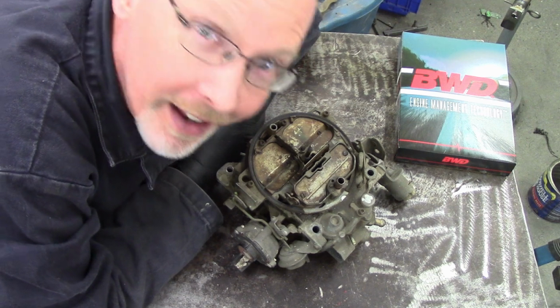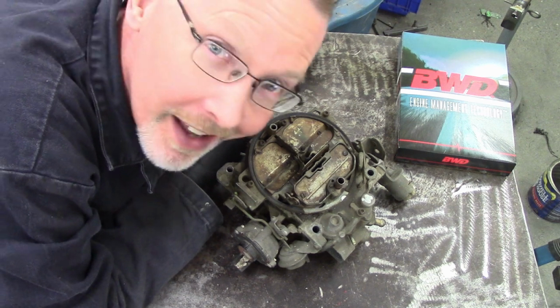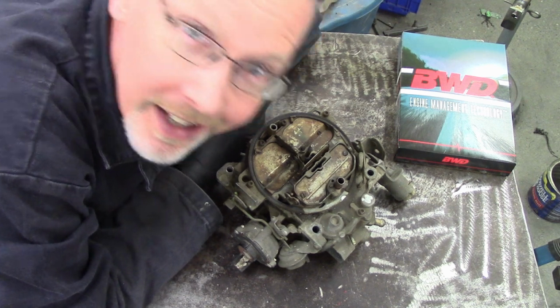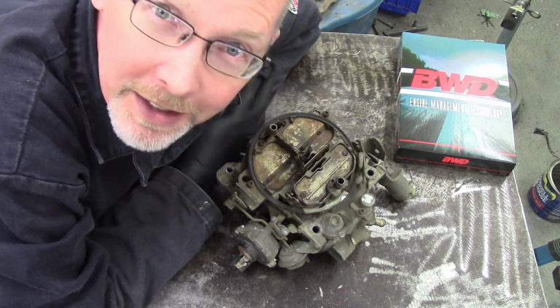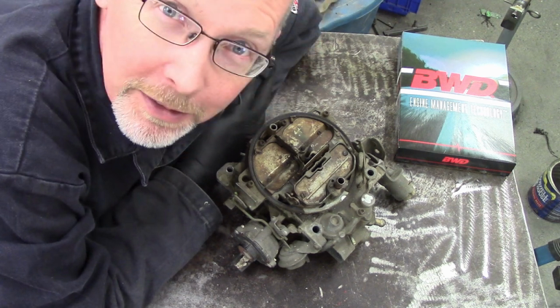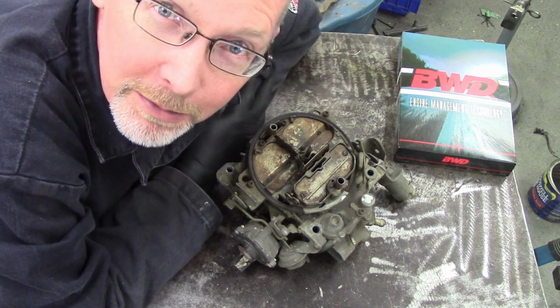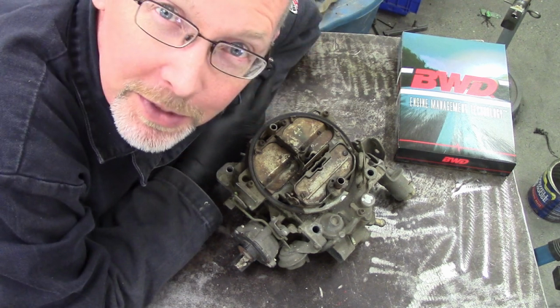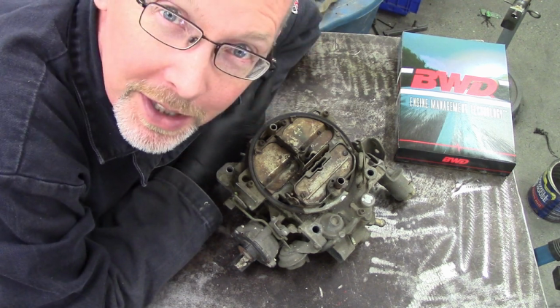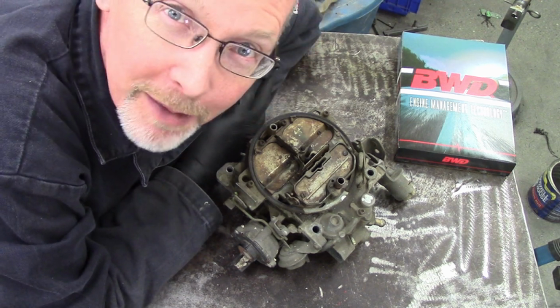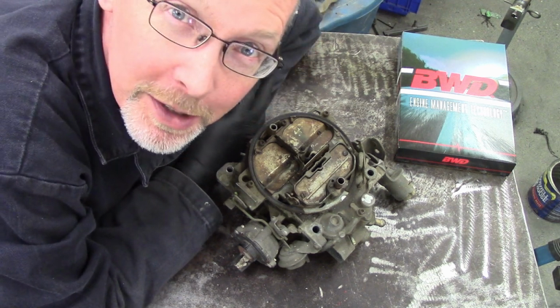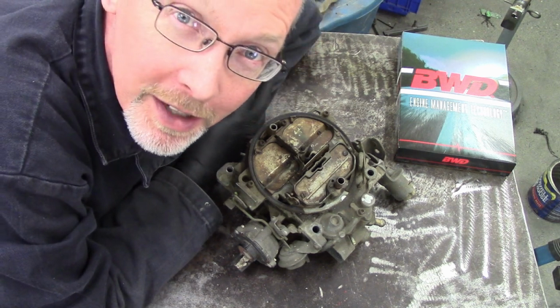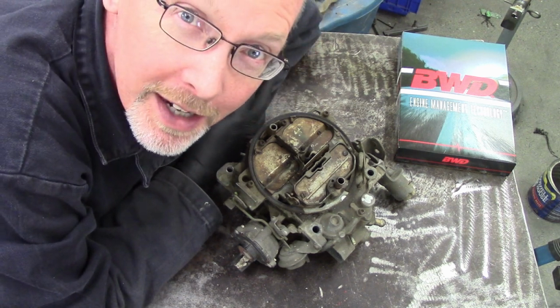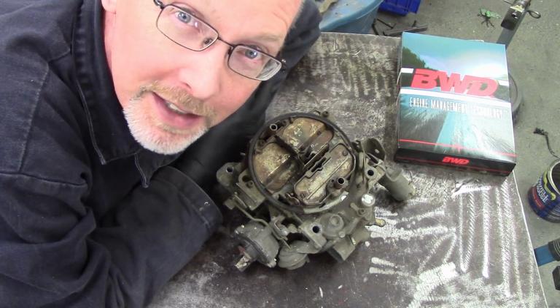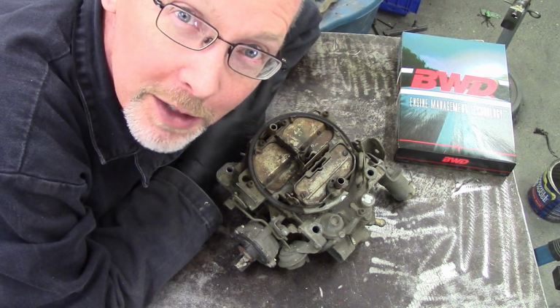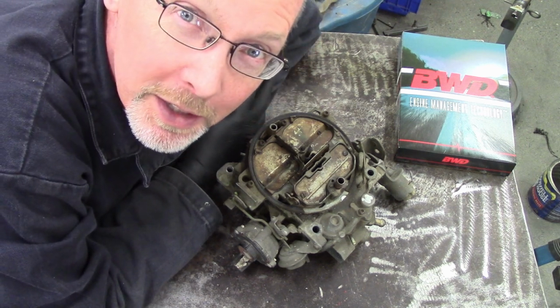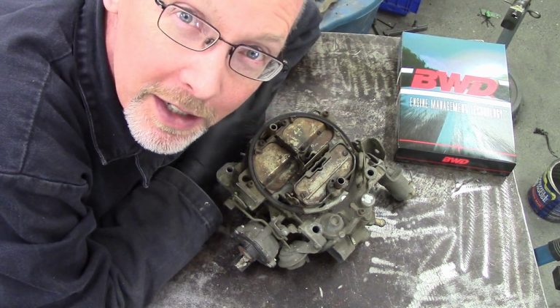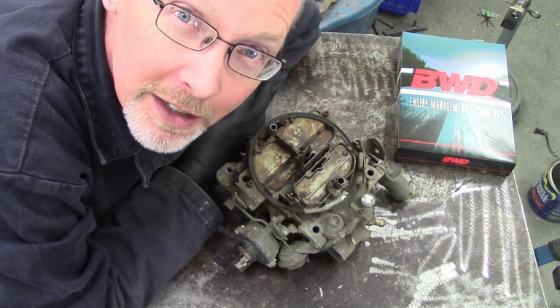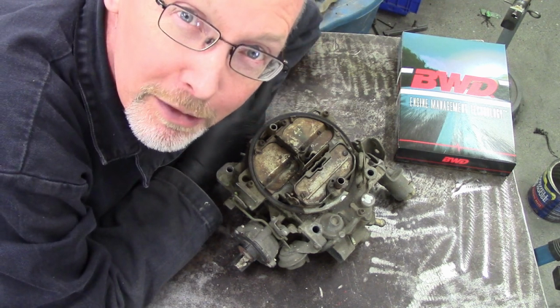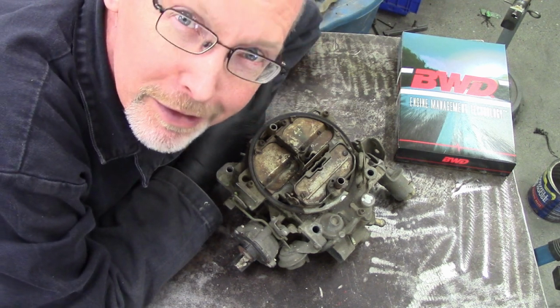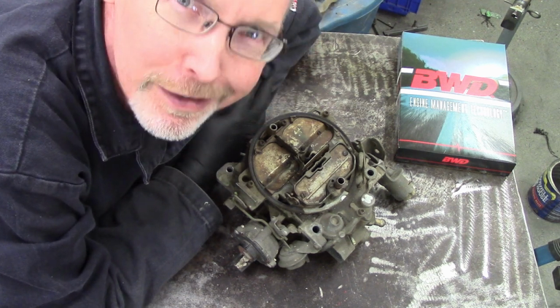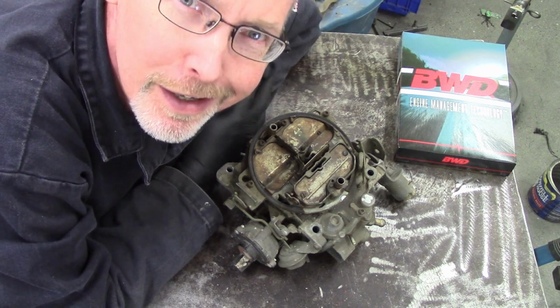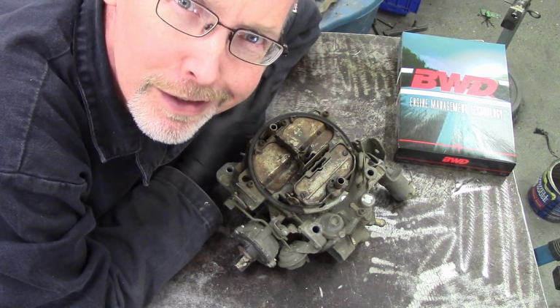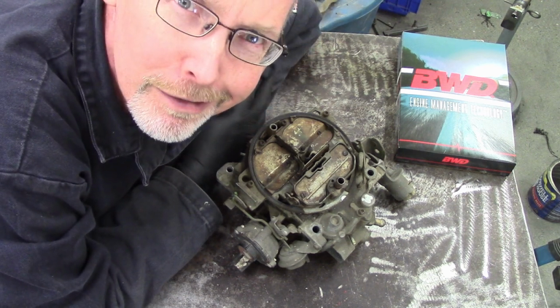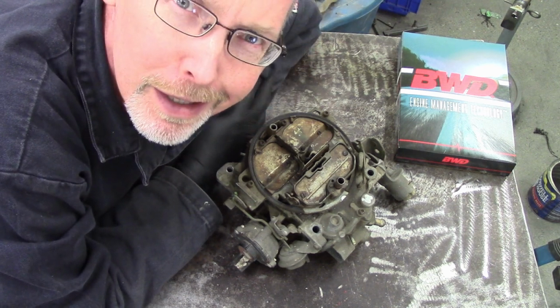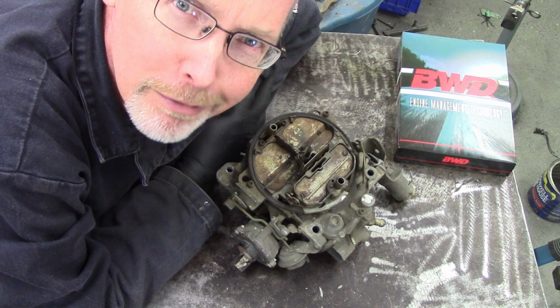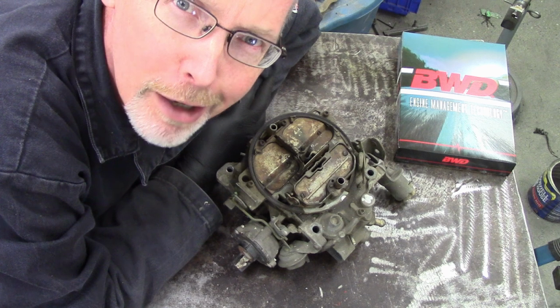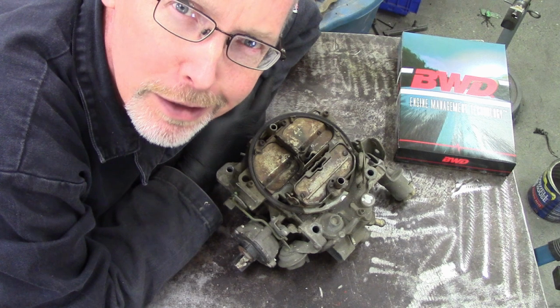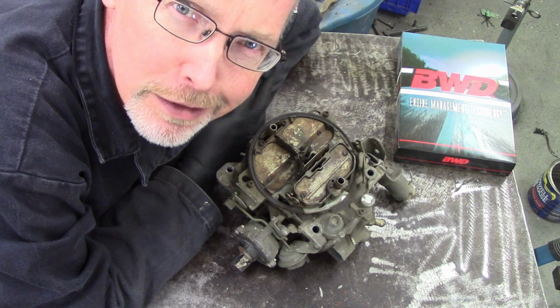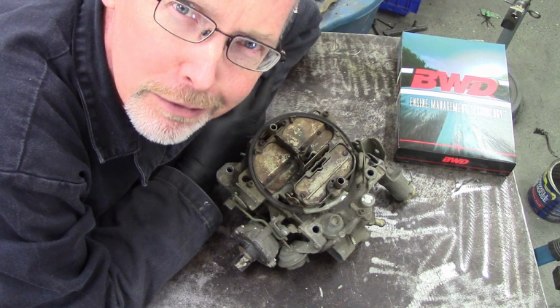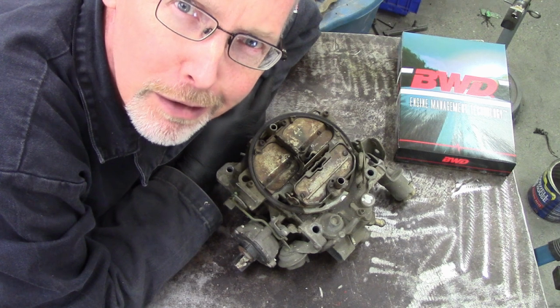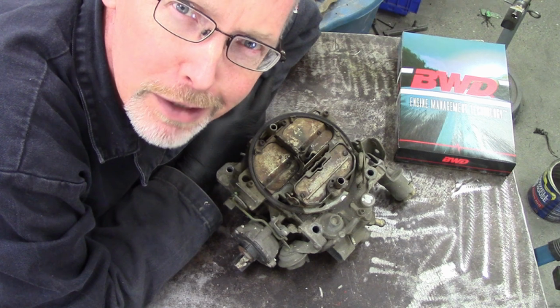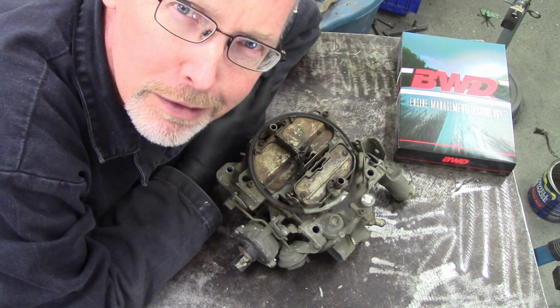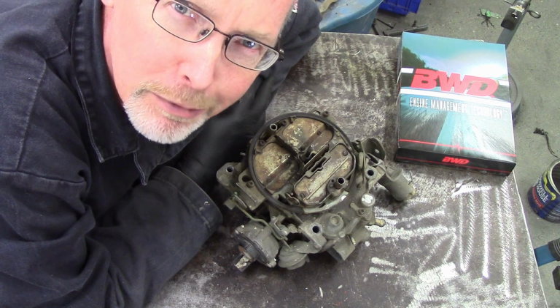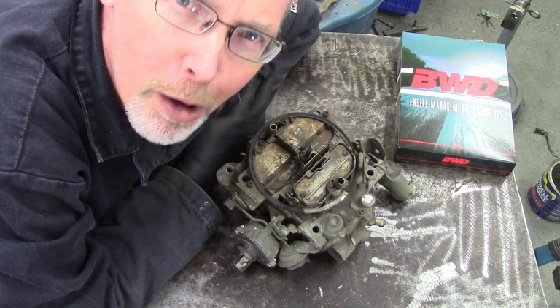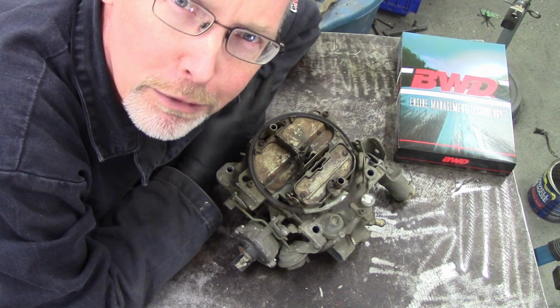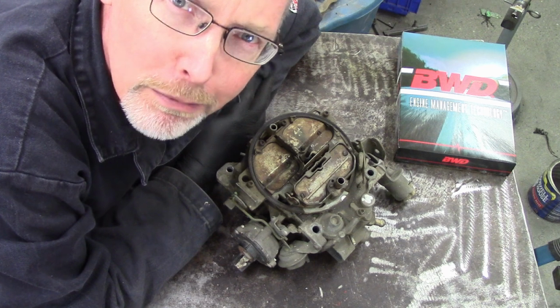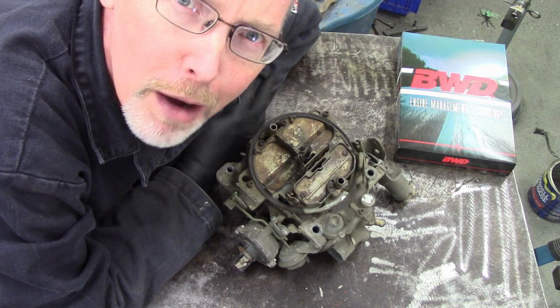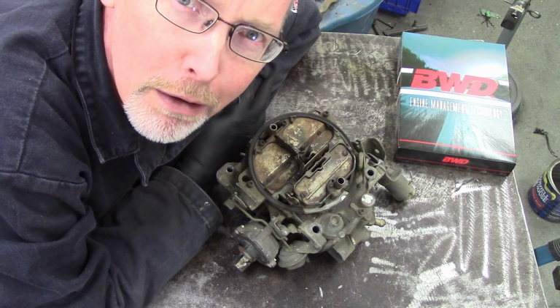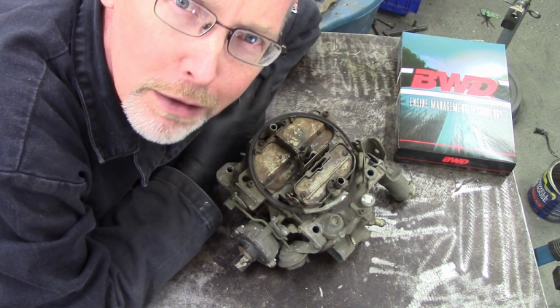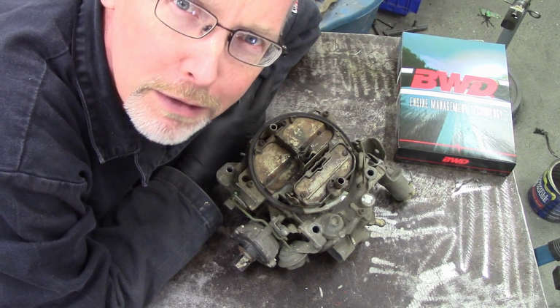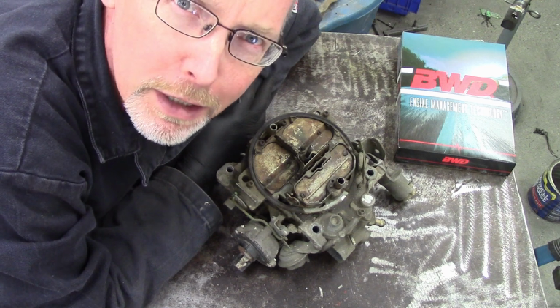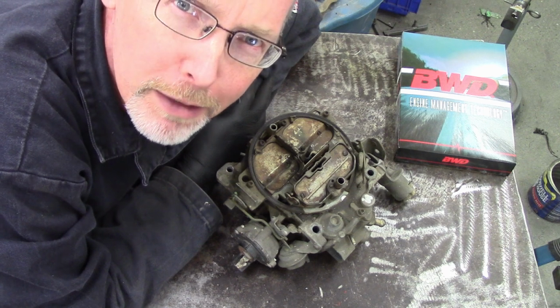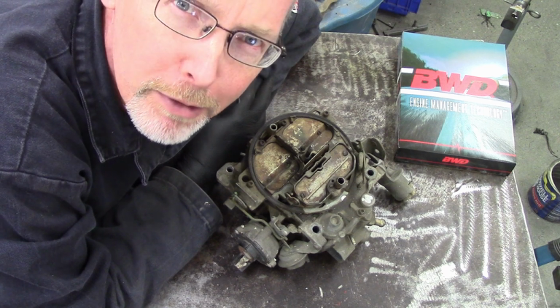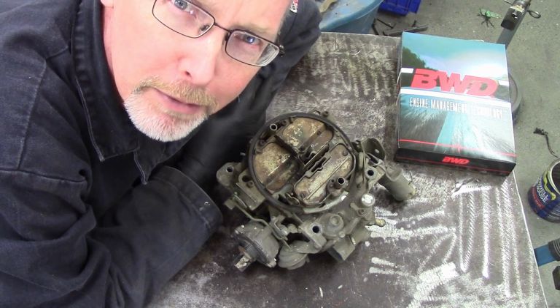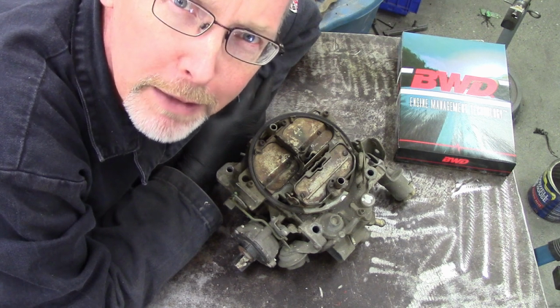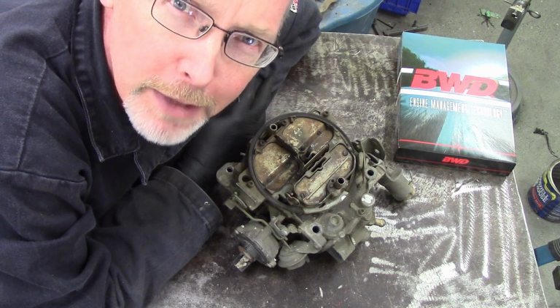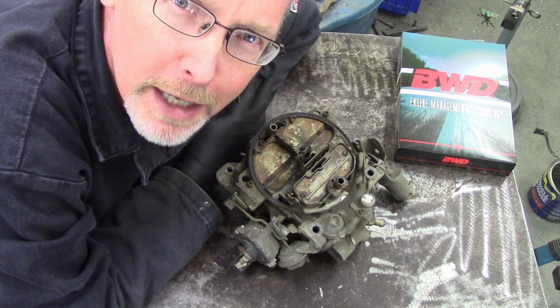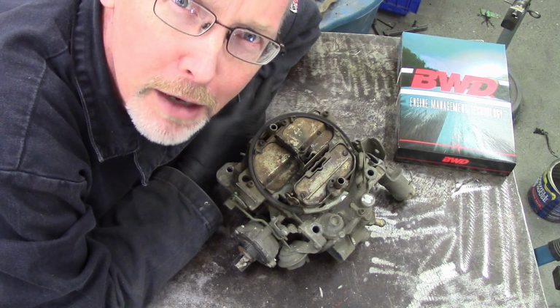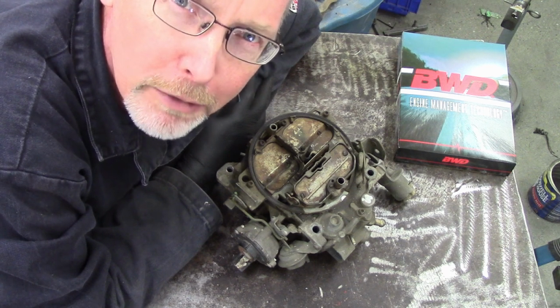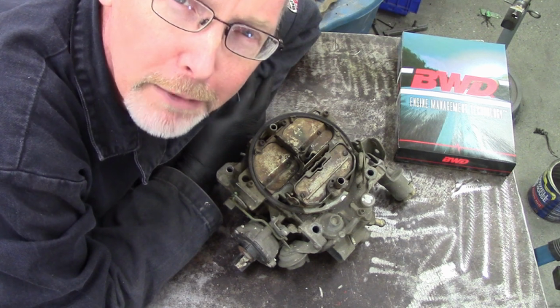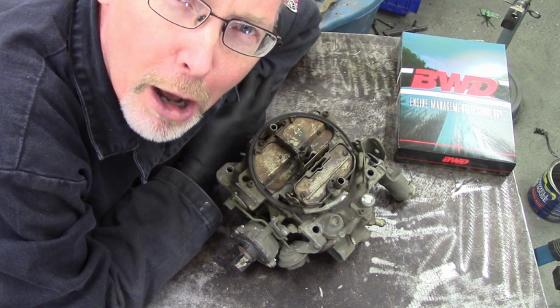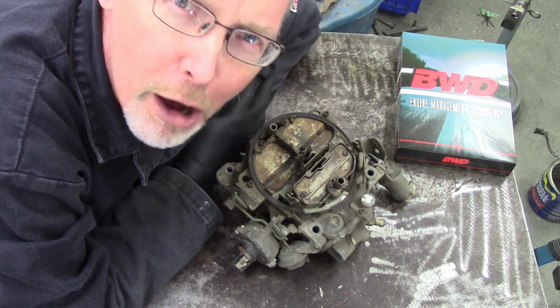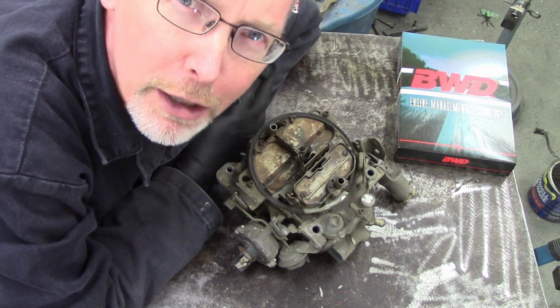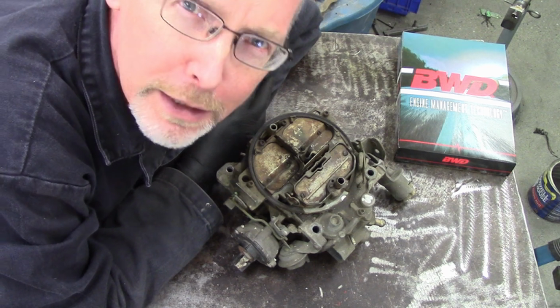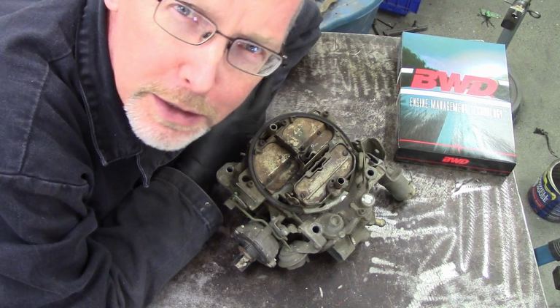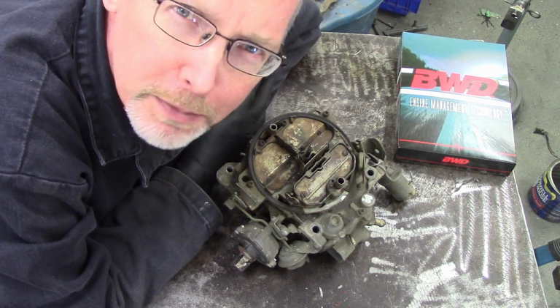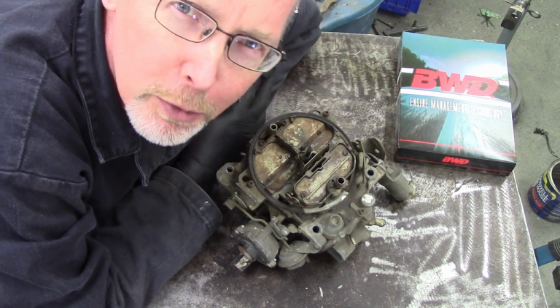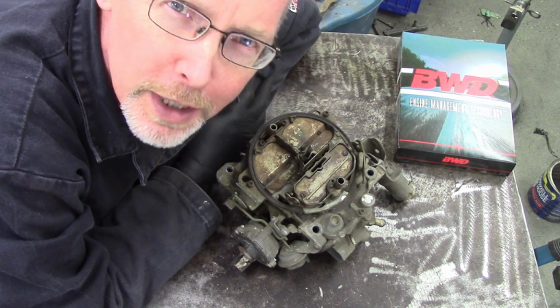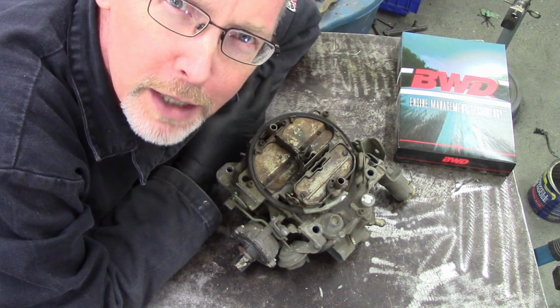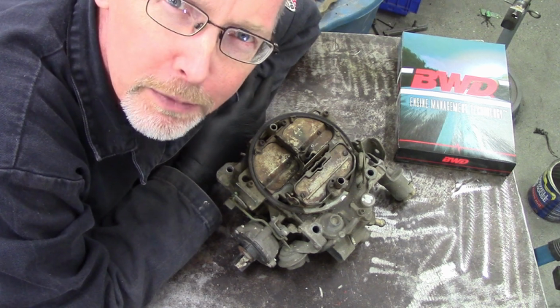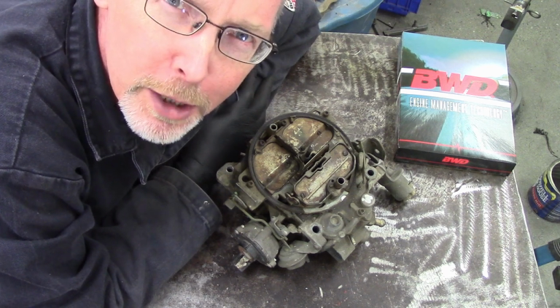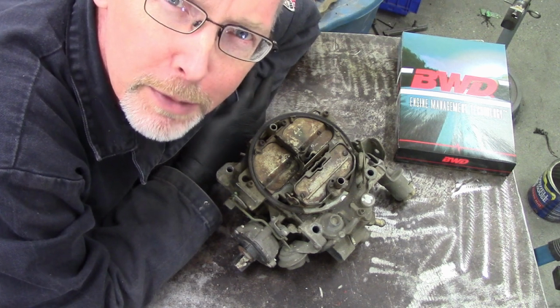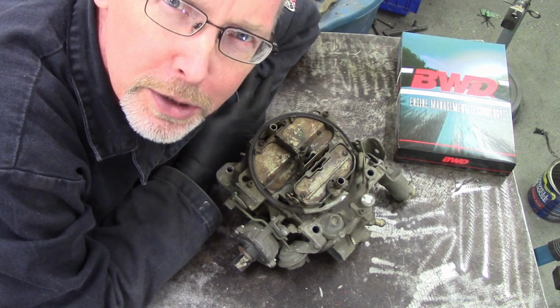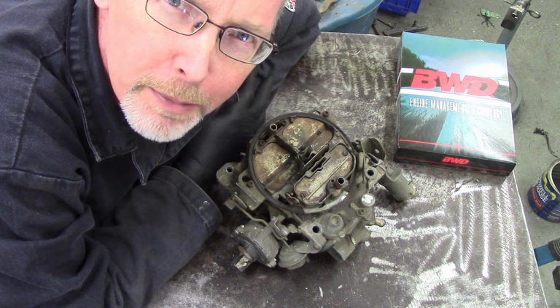I know some of you guys out there are going, you can't do anything with a Rochester Quadrajet — it's a Quadra-Bog. I'm going to get one of them Holleys and smoke the tires from here to Mississippi.